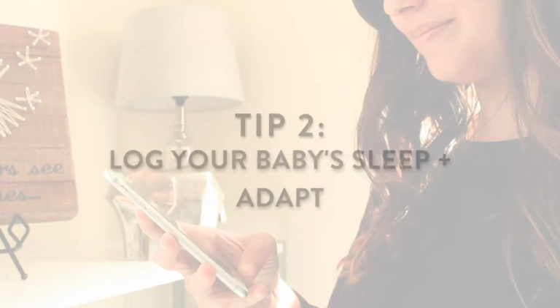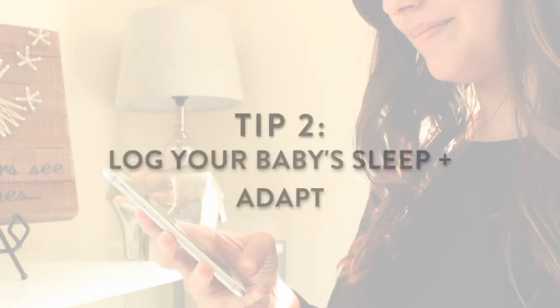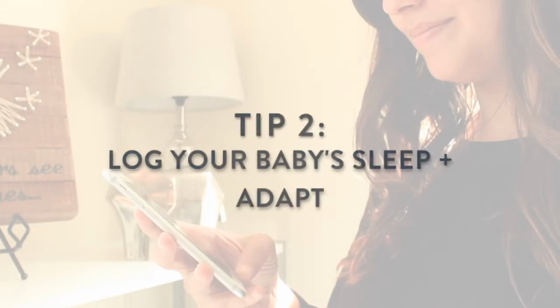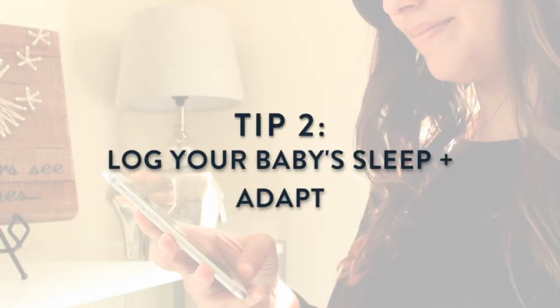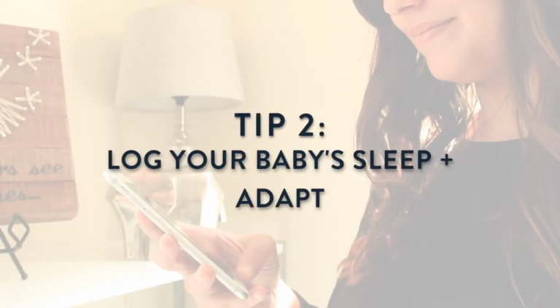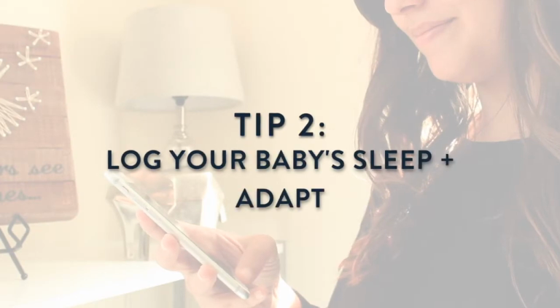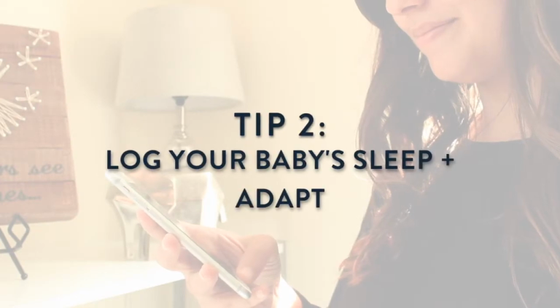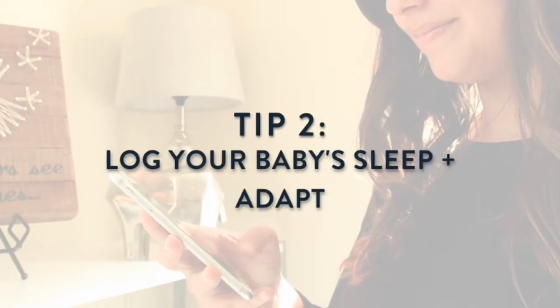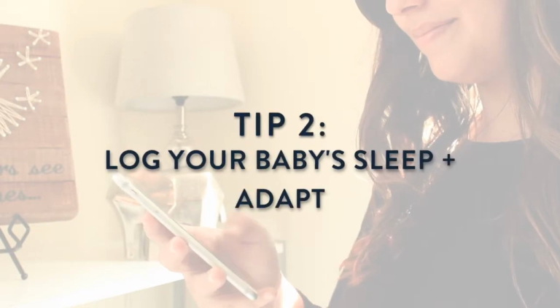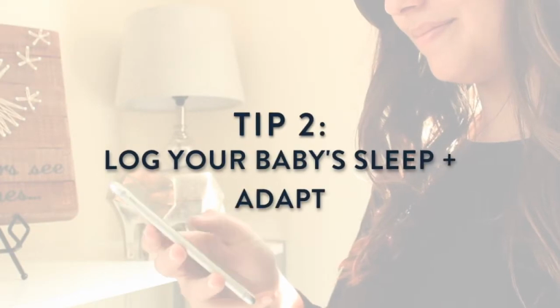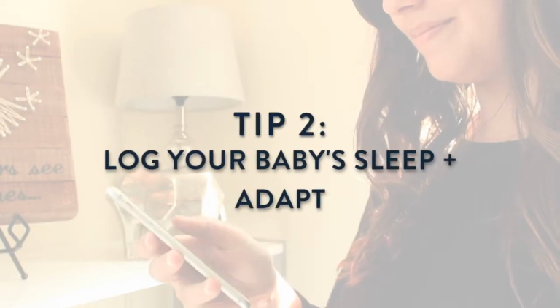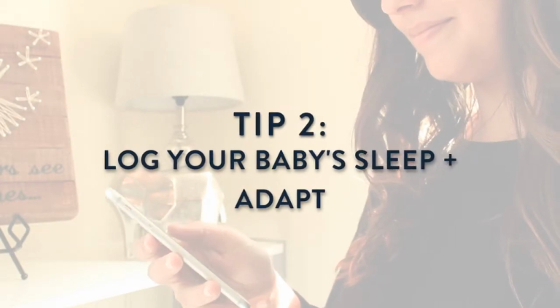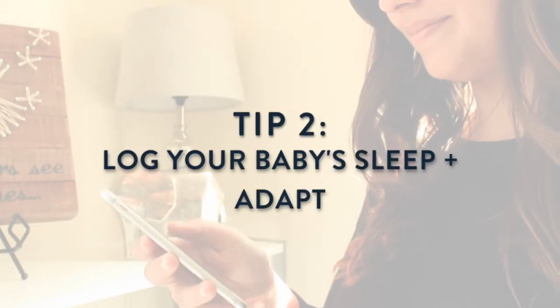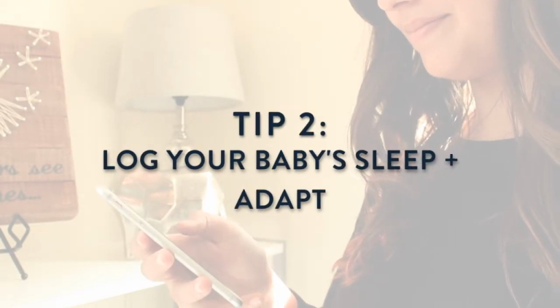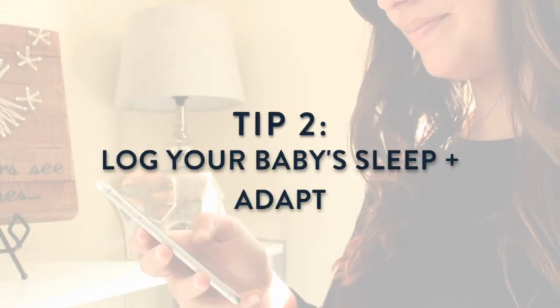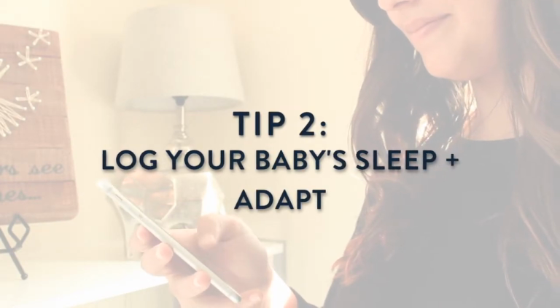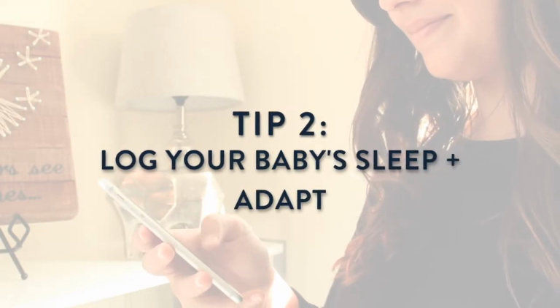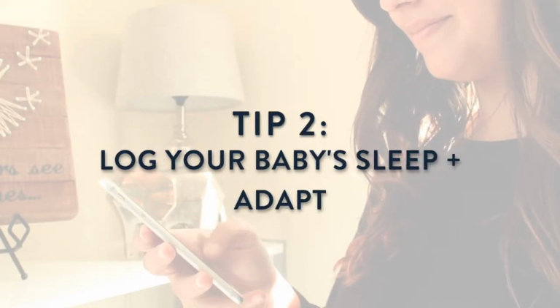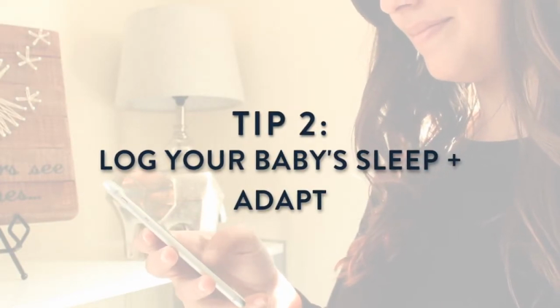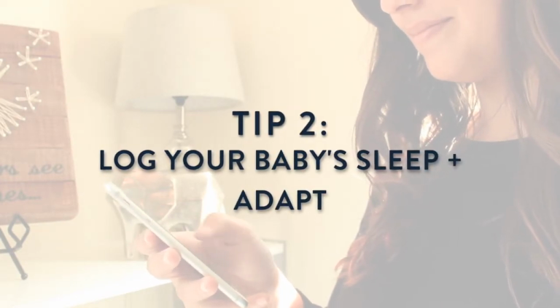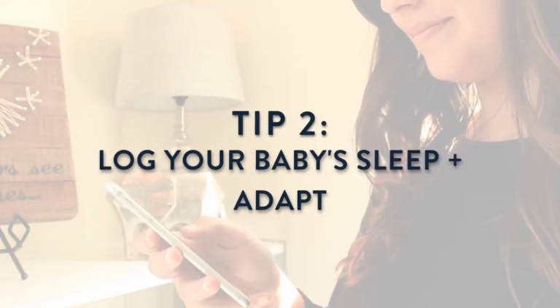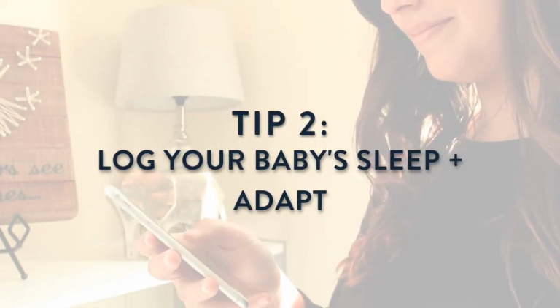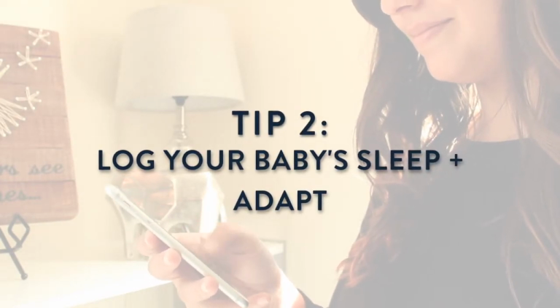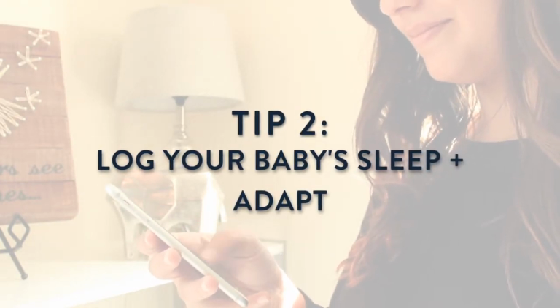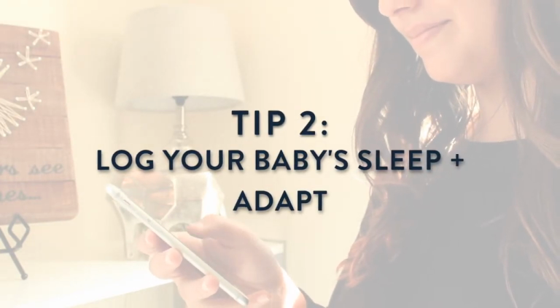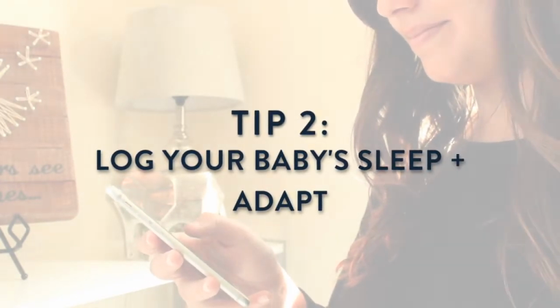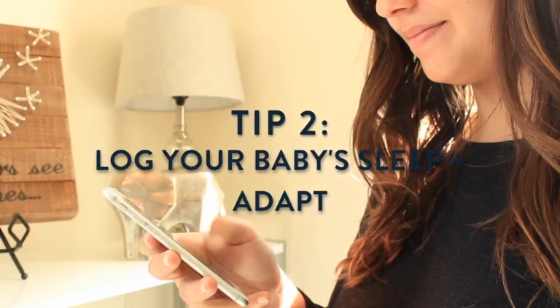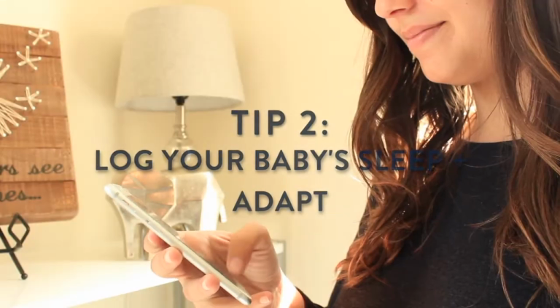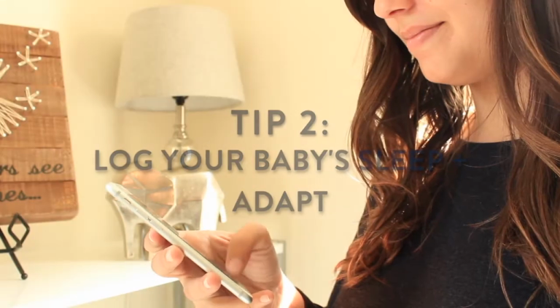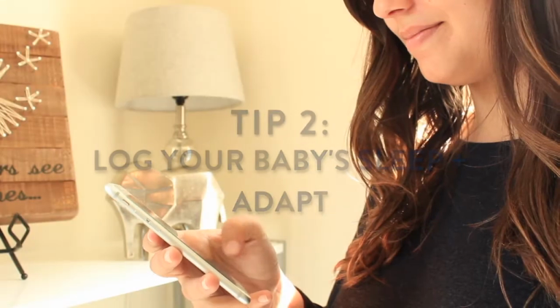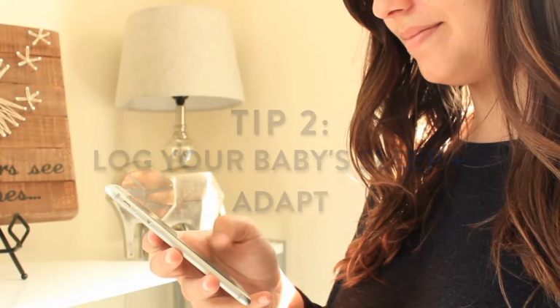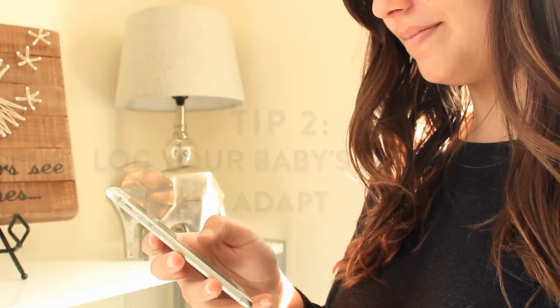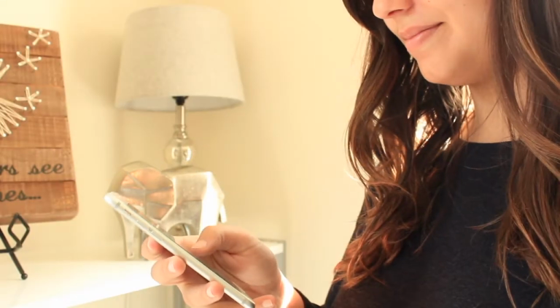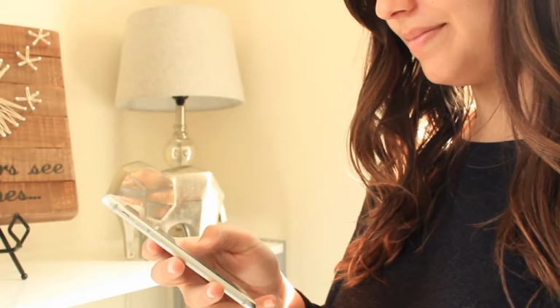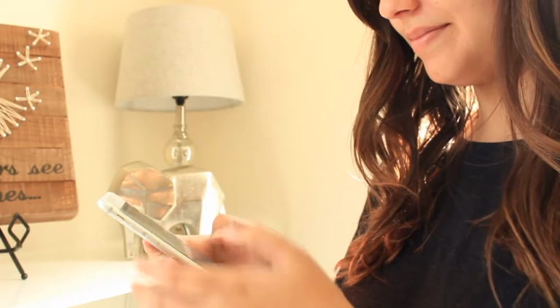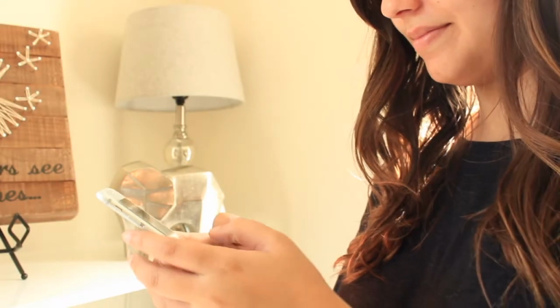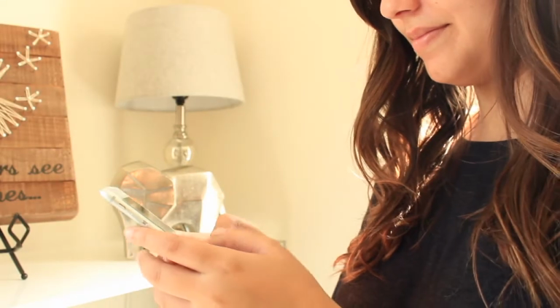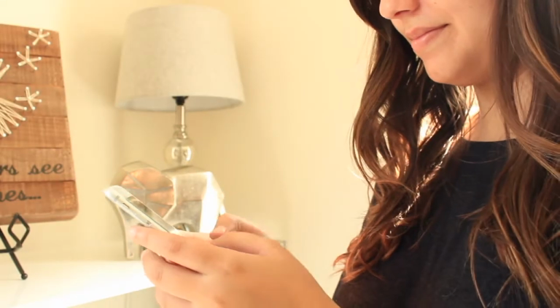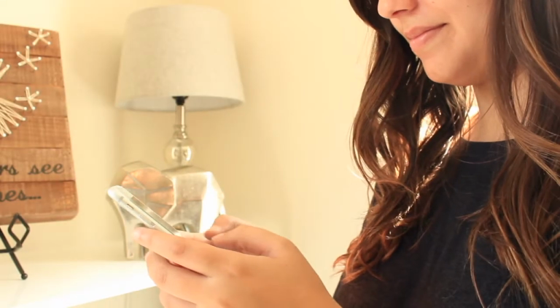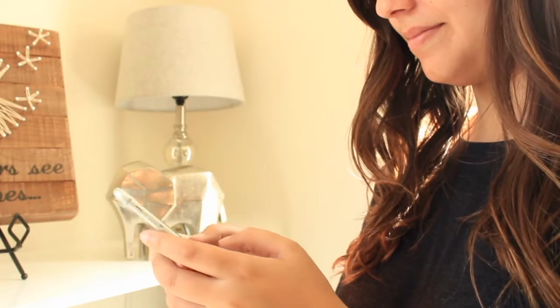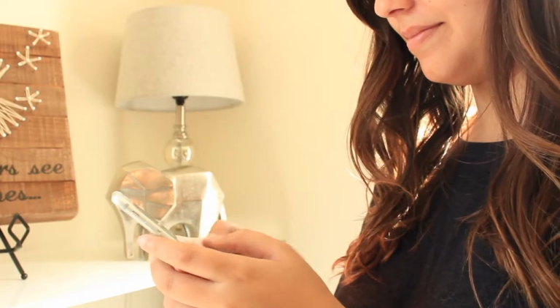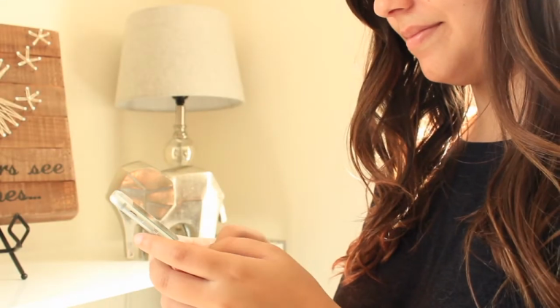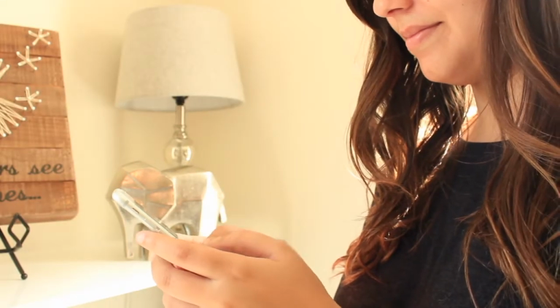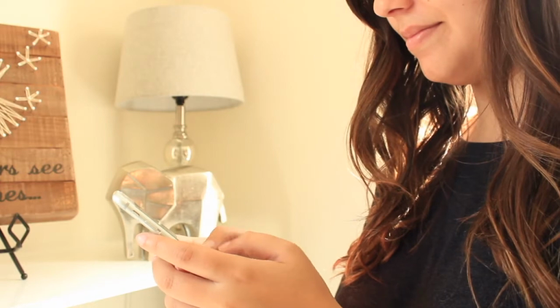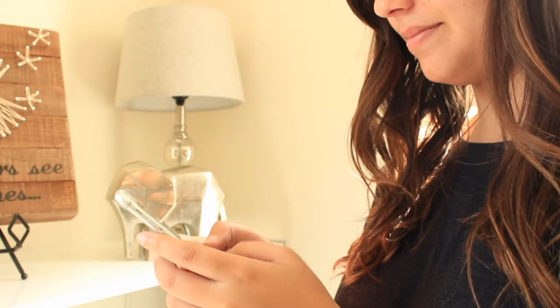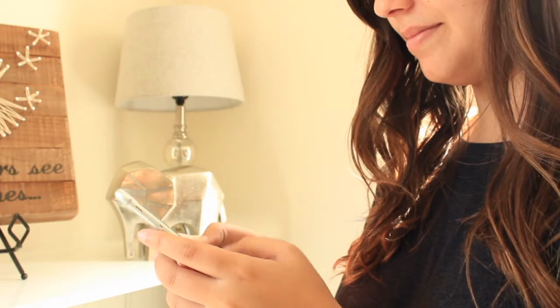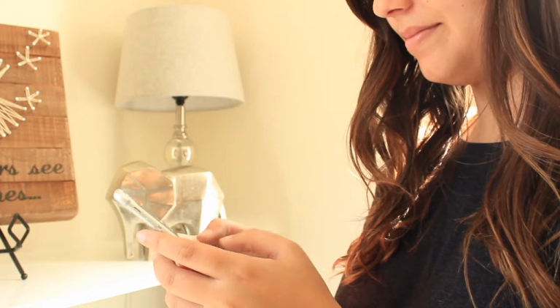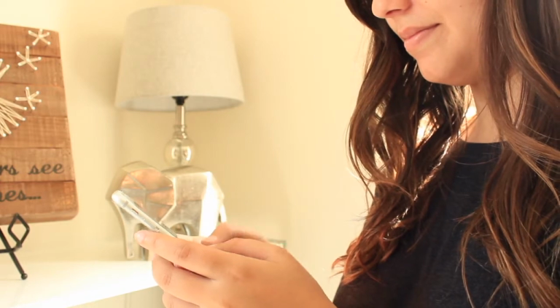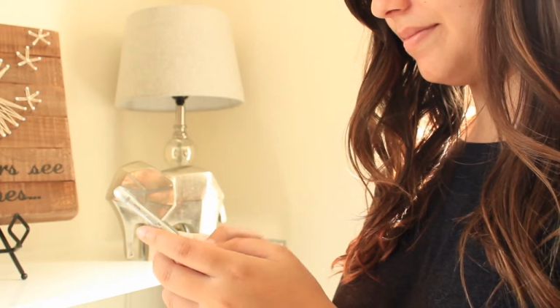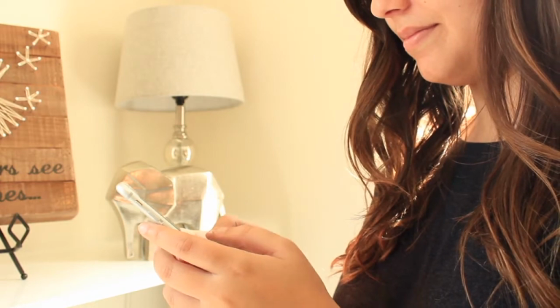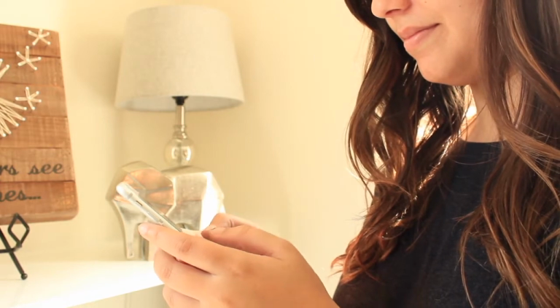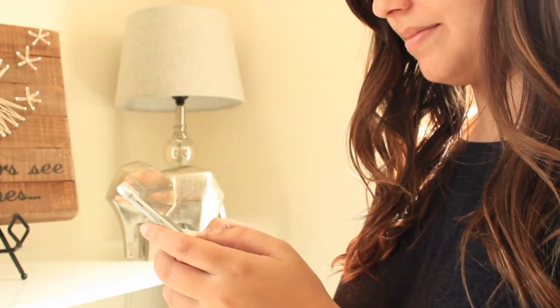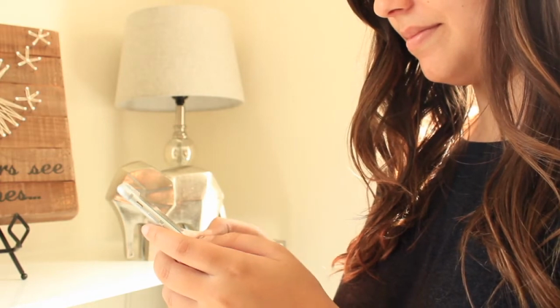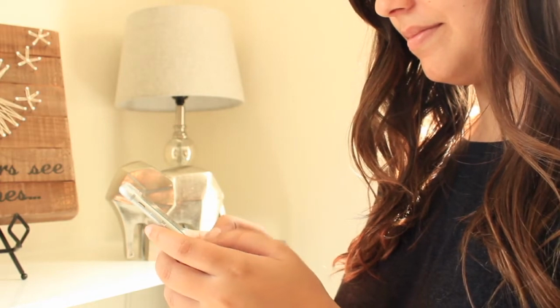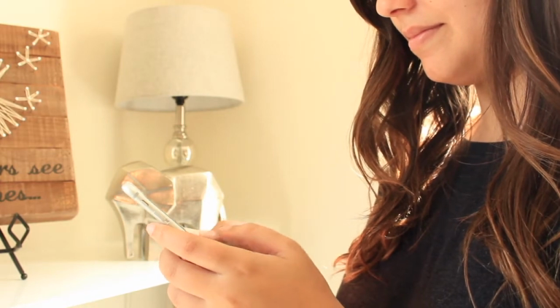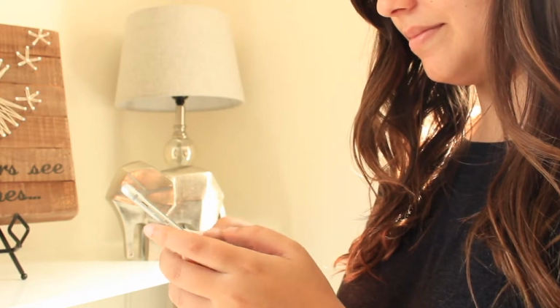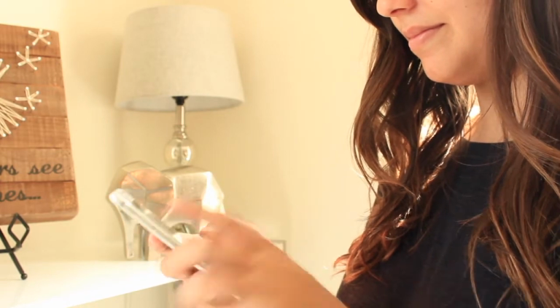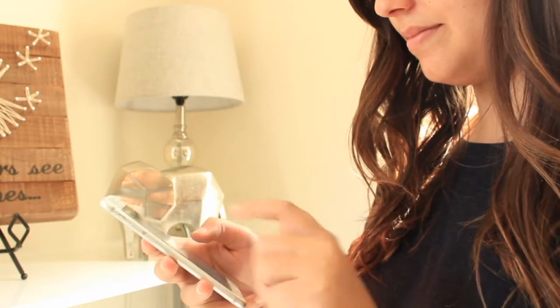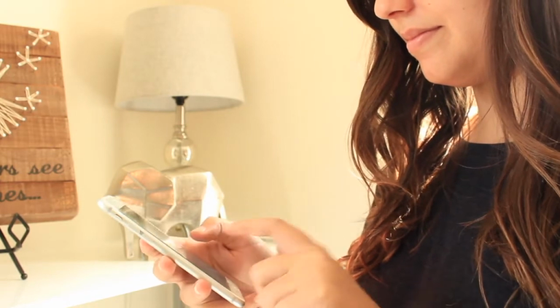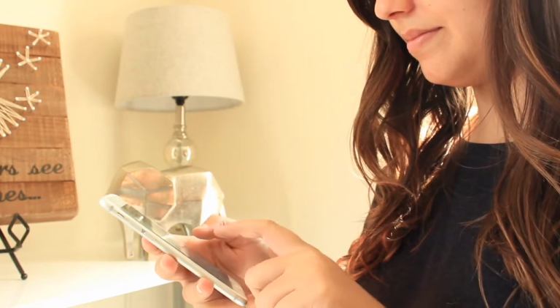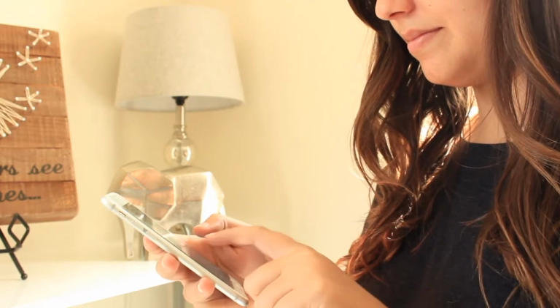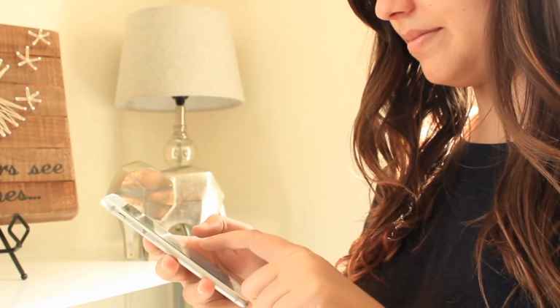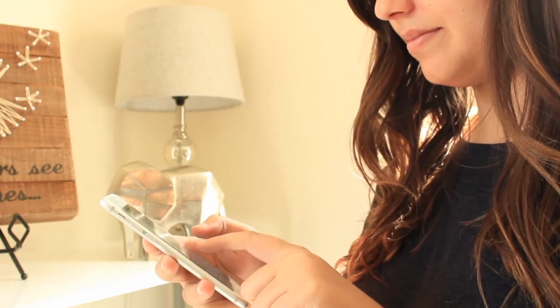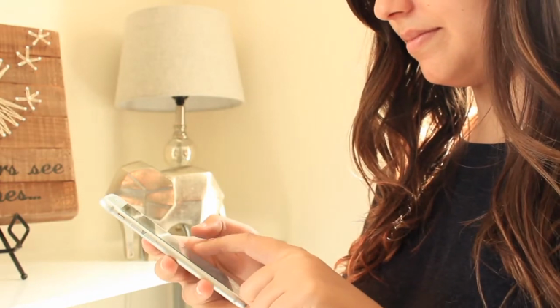Use an app on your phone to log your baby's sleeping, eating, and pooping schedule. Then use that information to learn what their routine should look like.